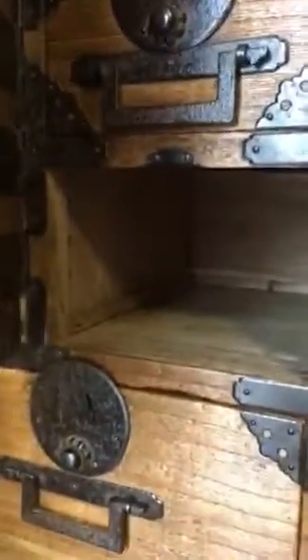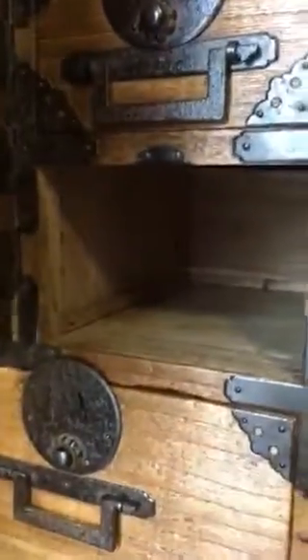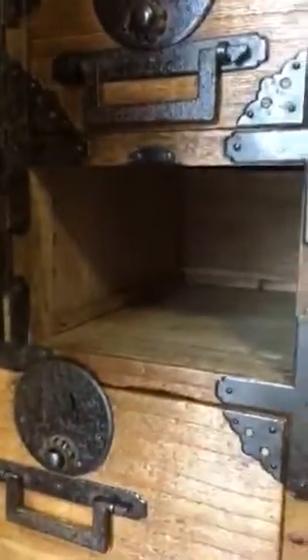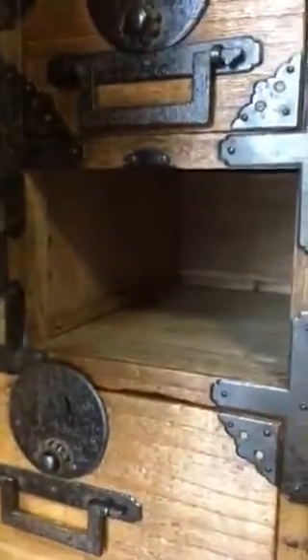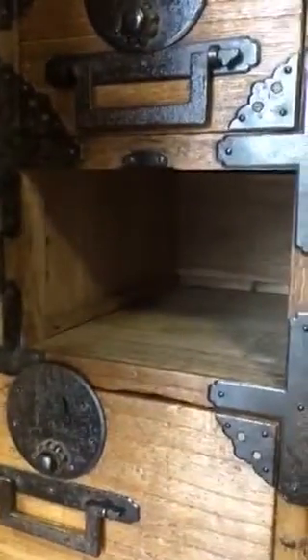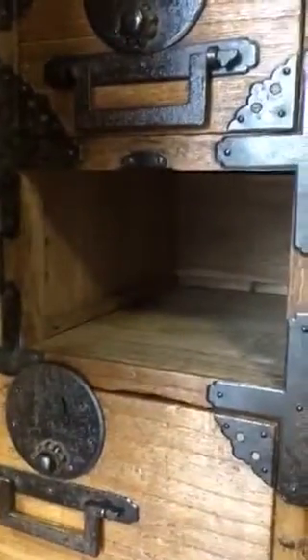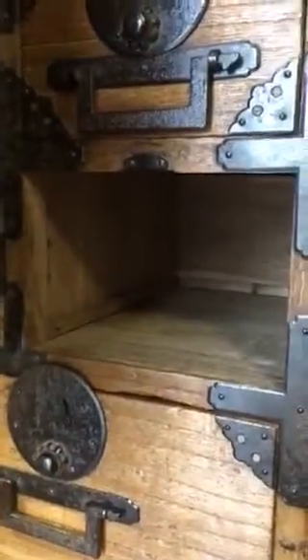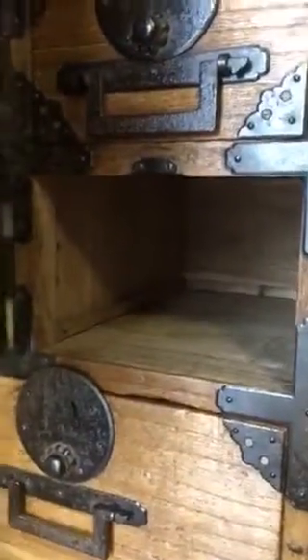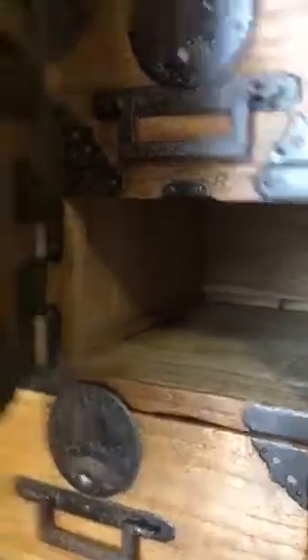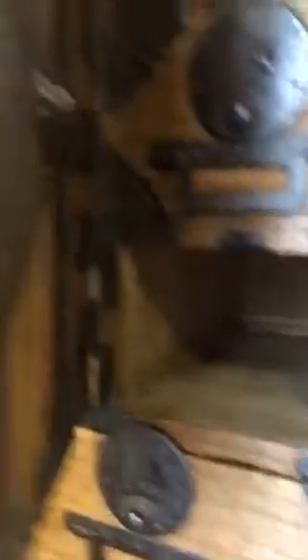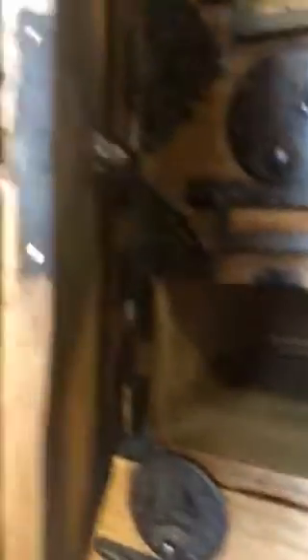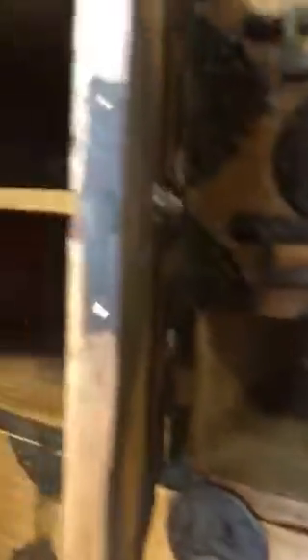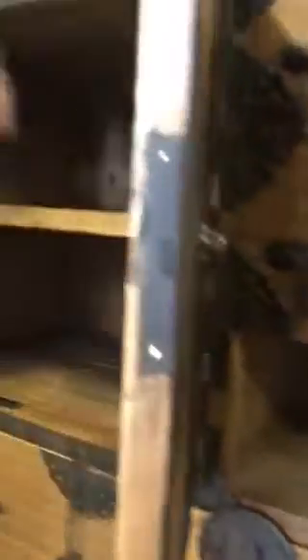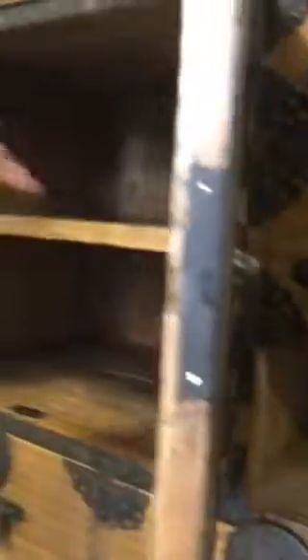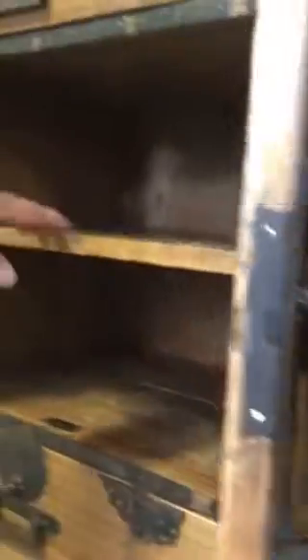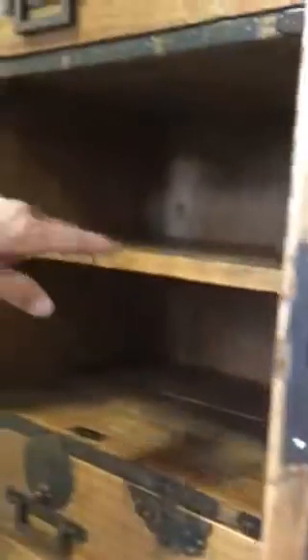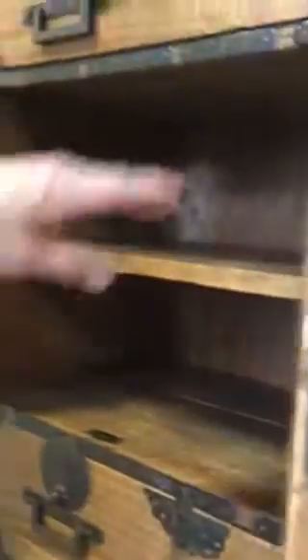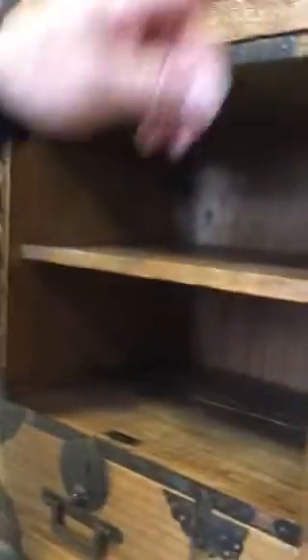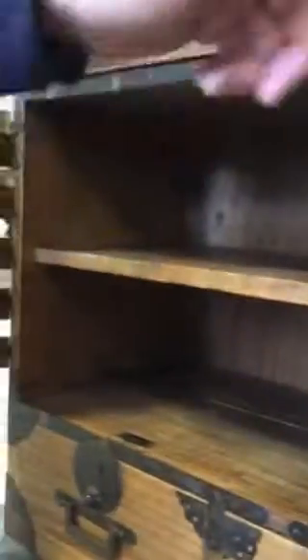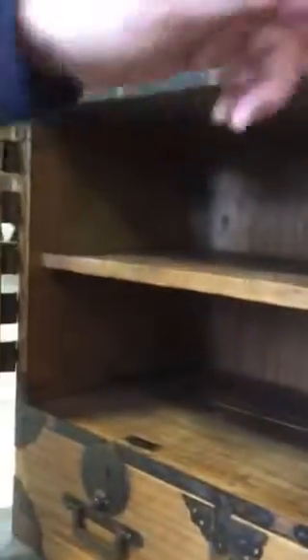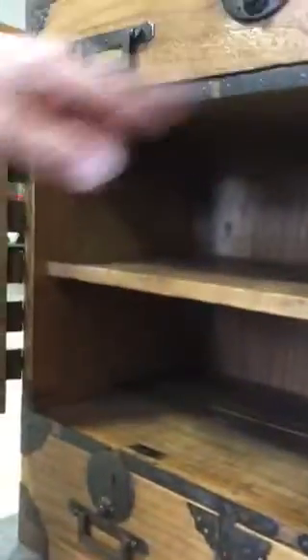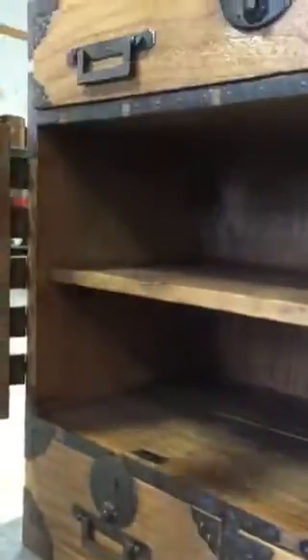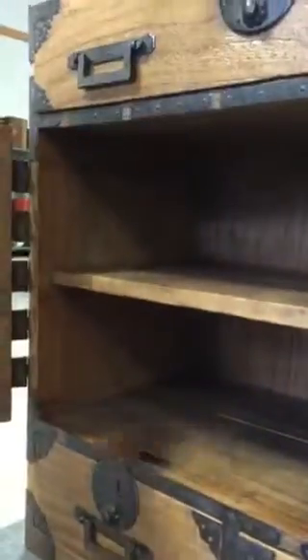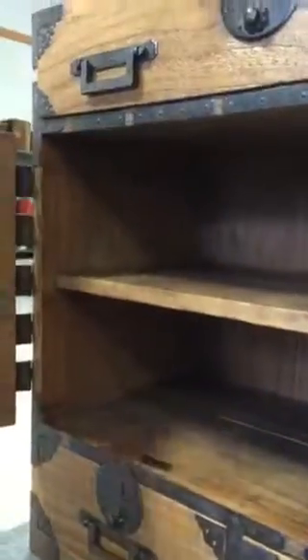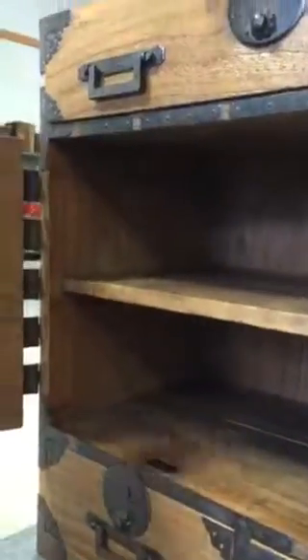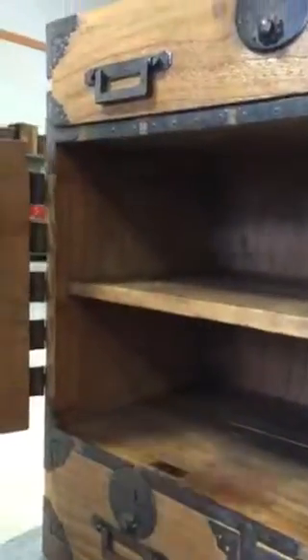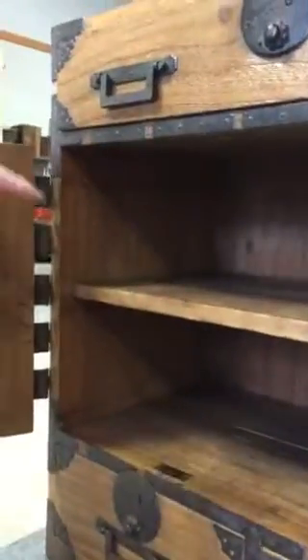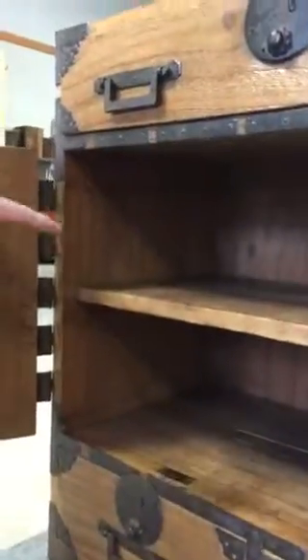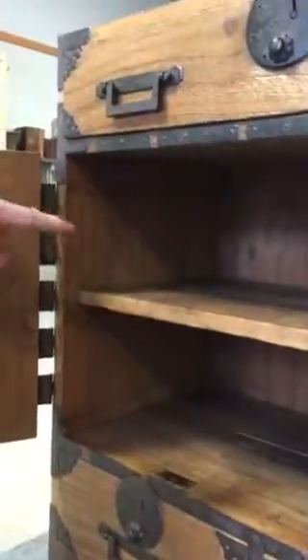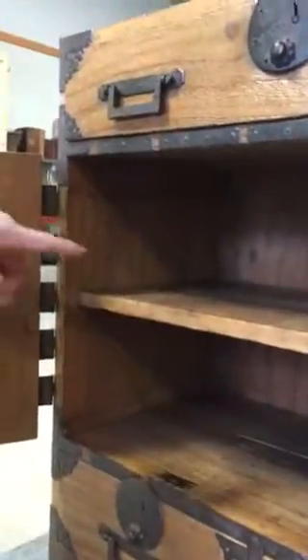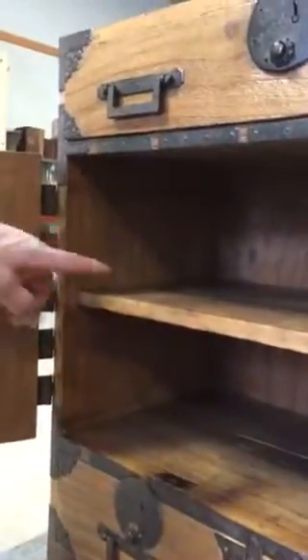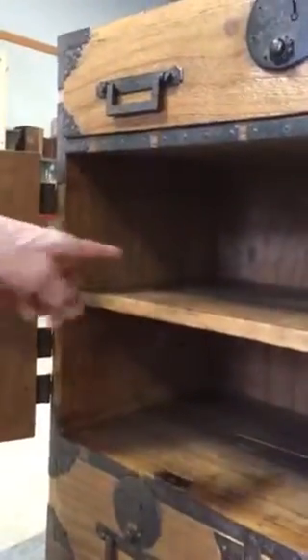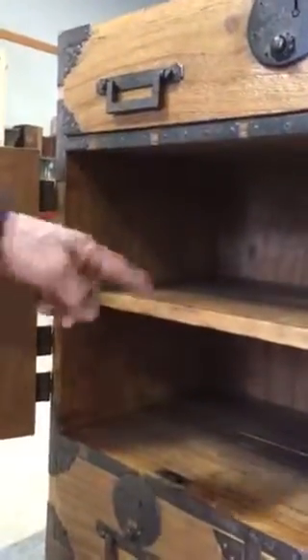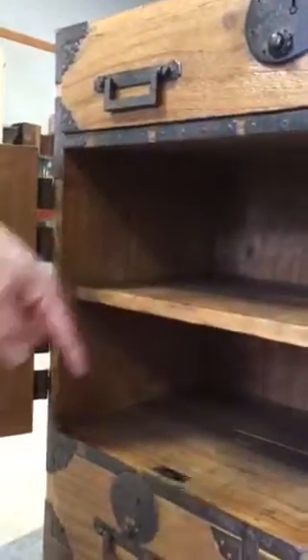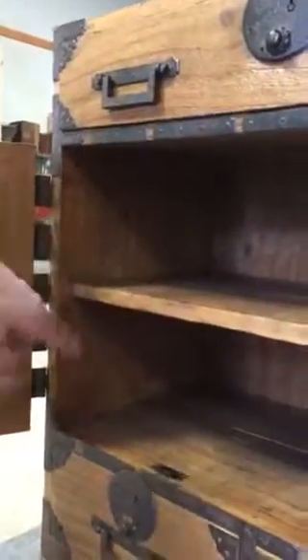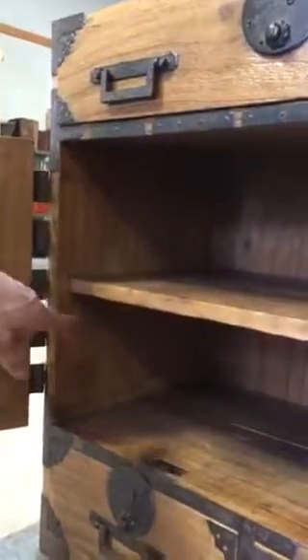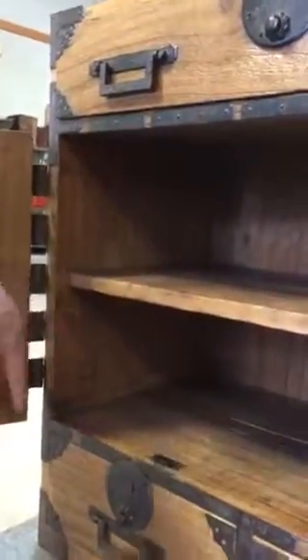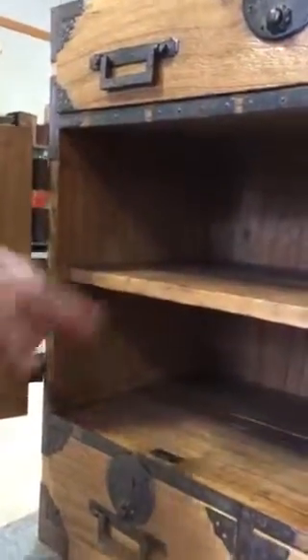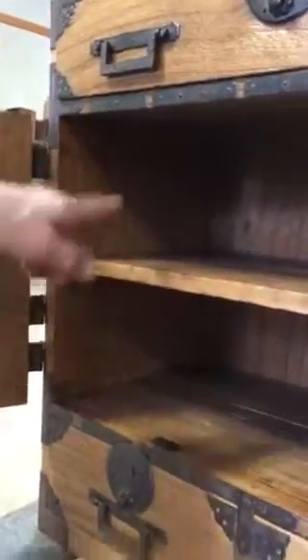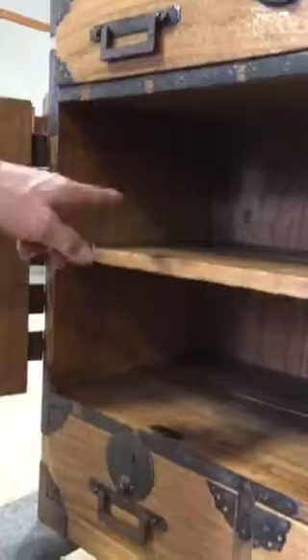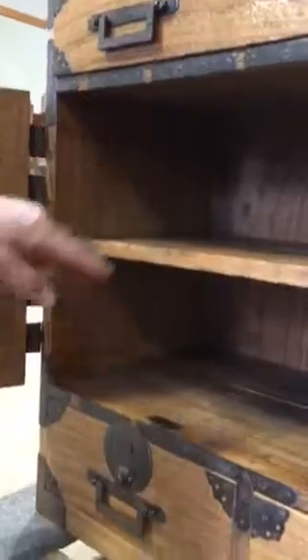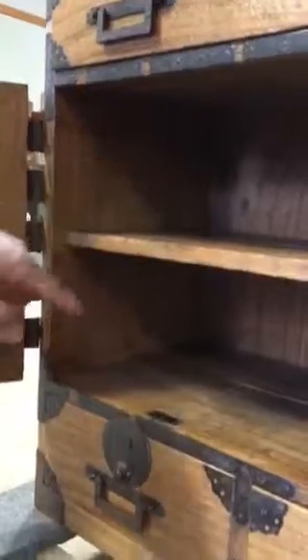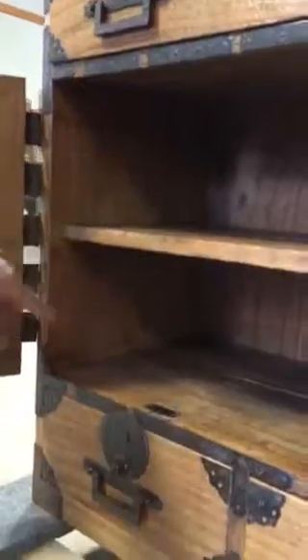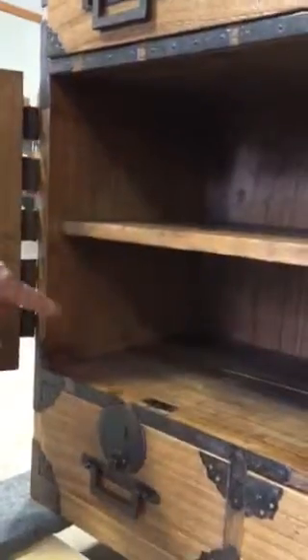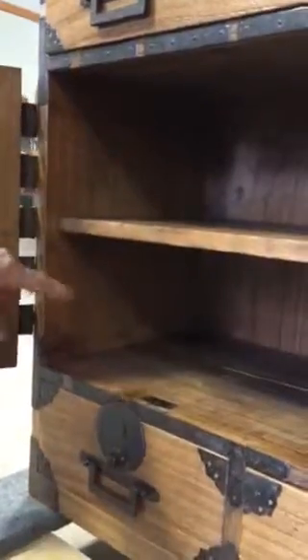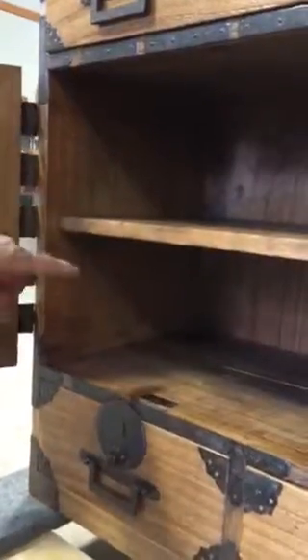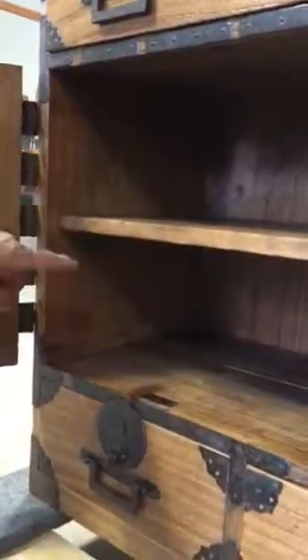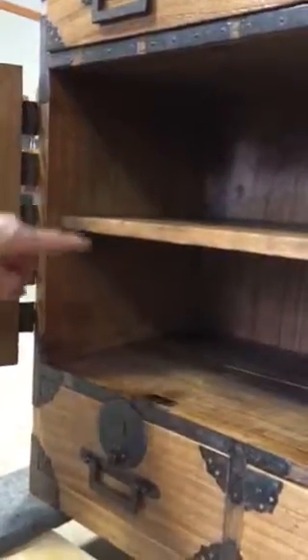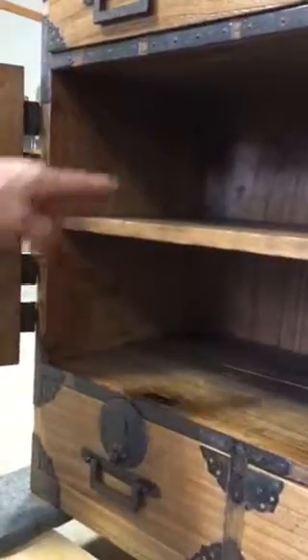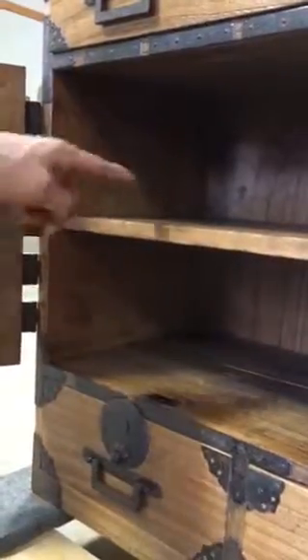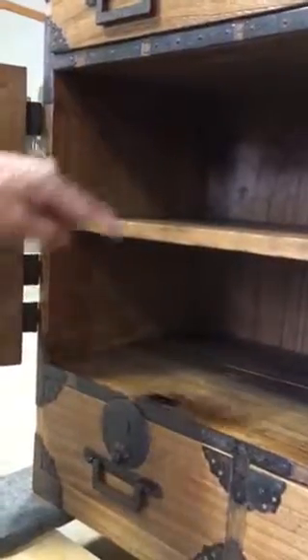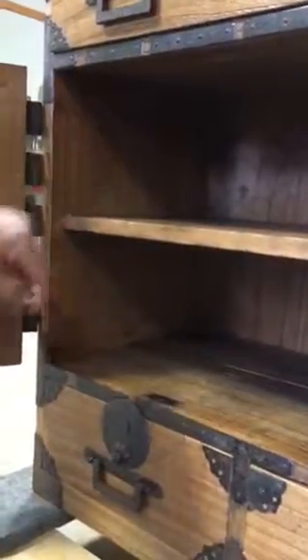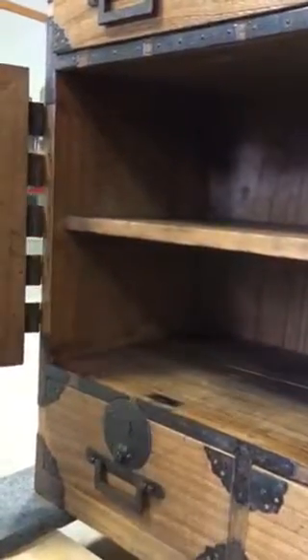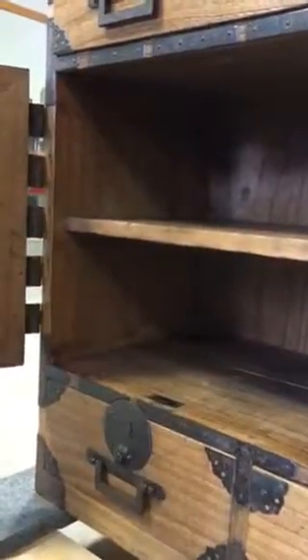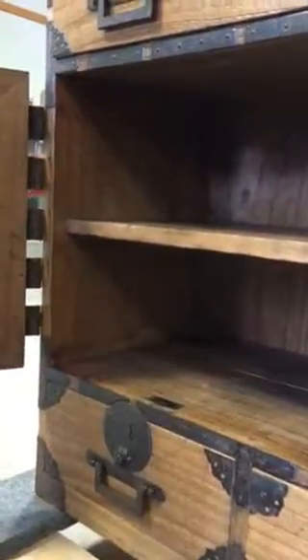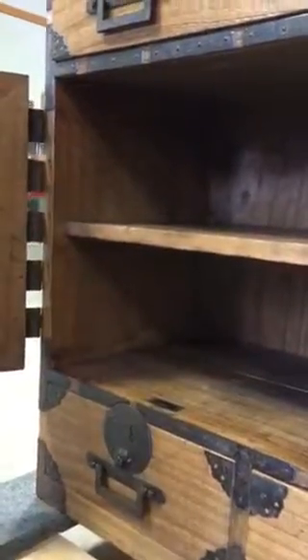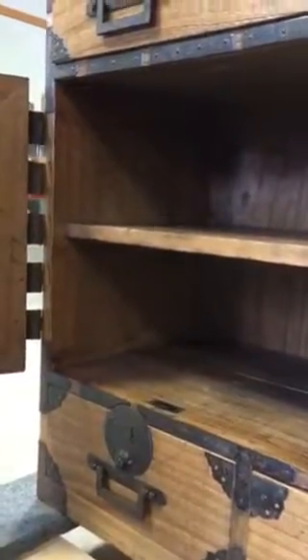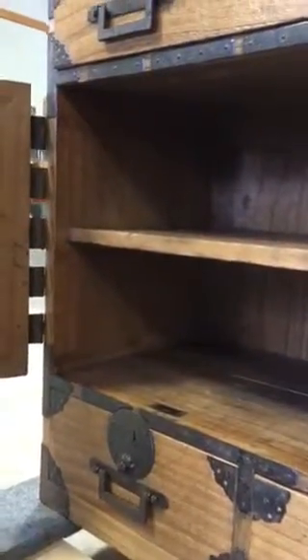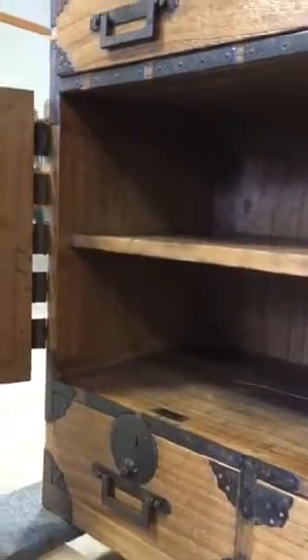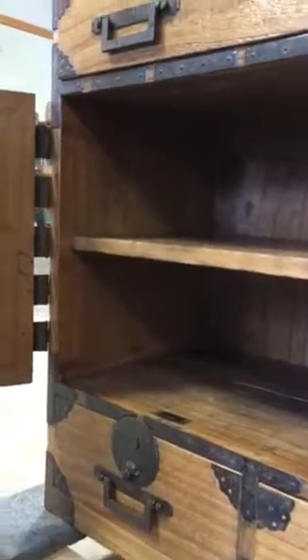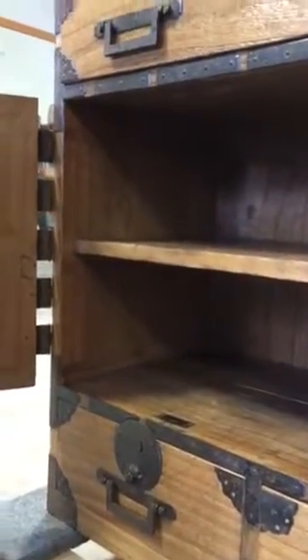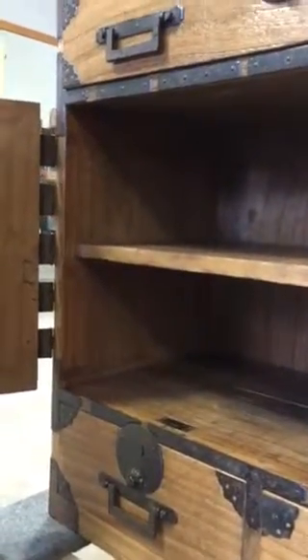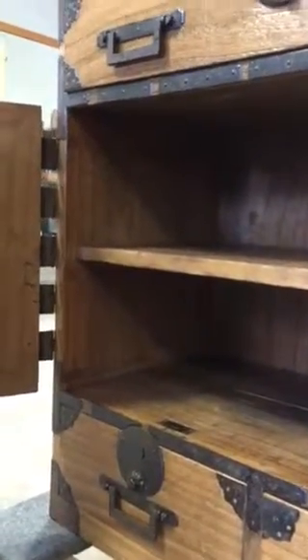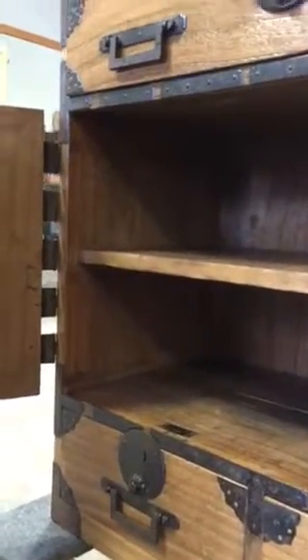The section behind the hinge doors is where the merchant would have kept all of his documents and business books.